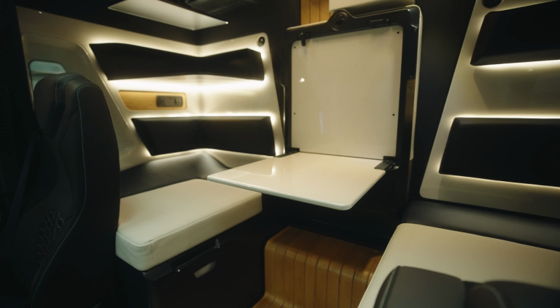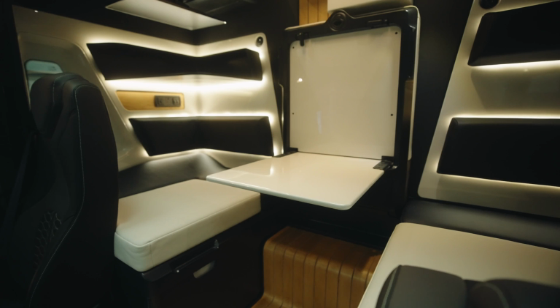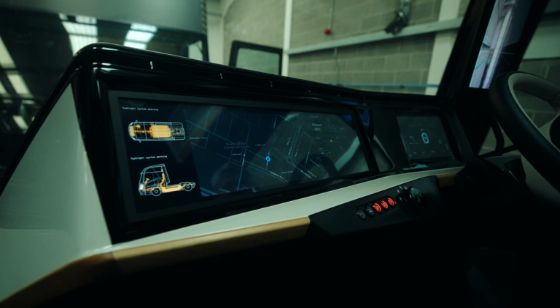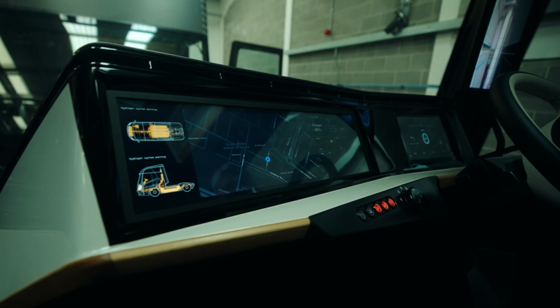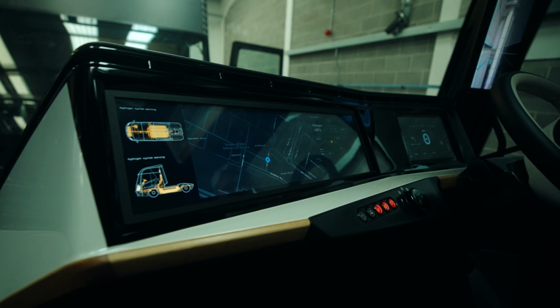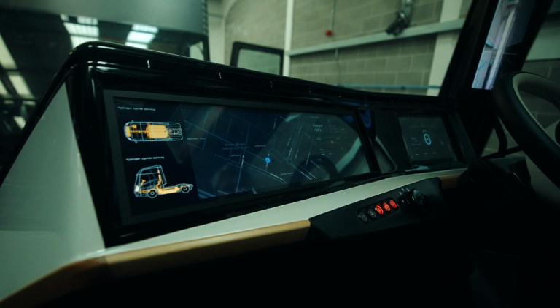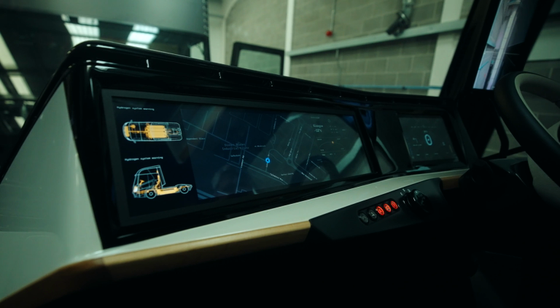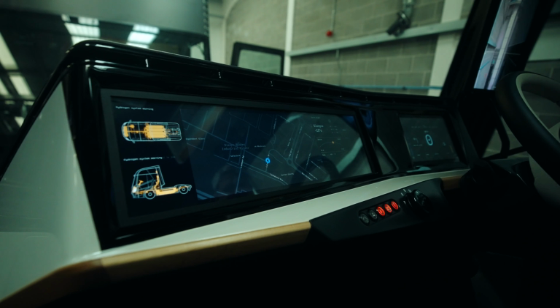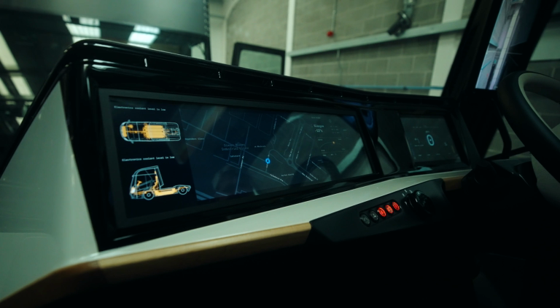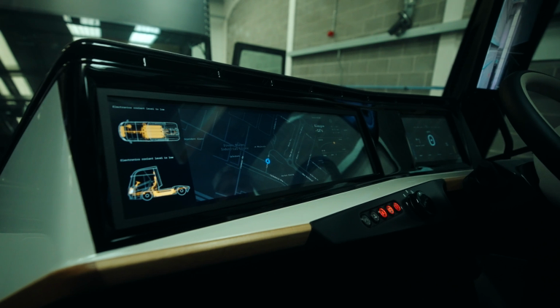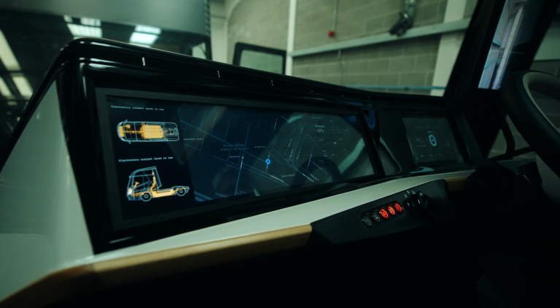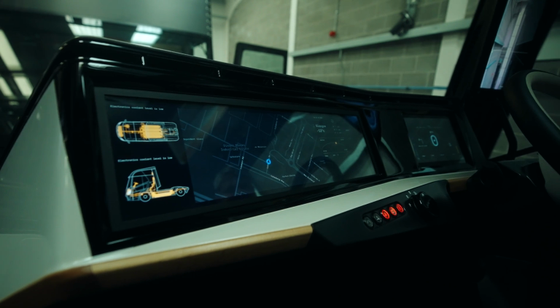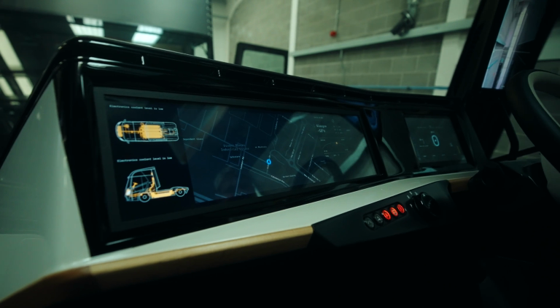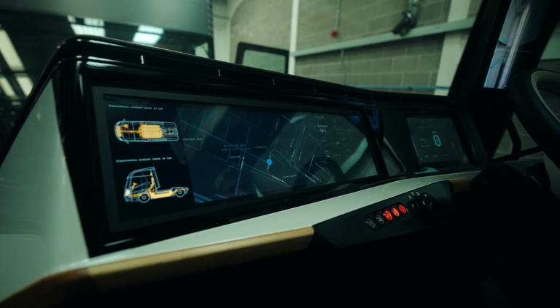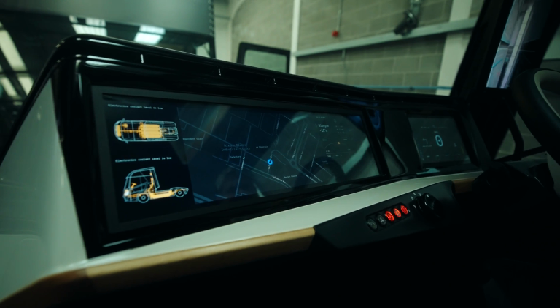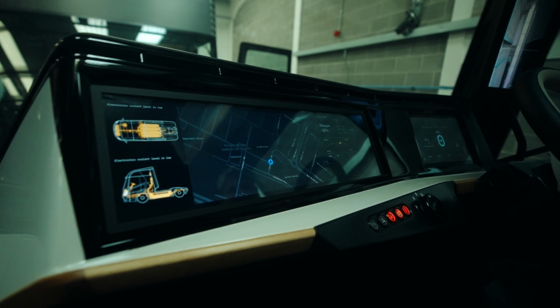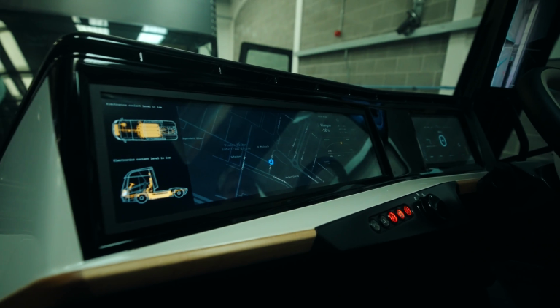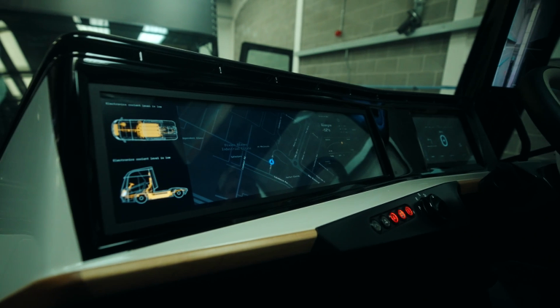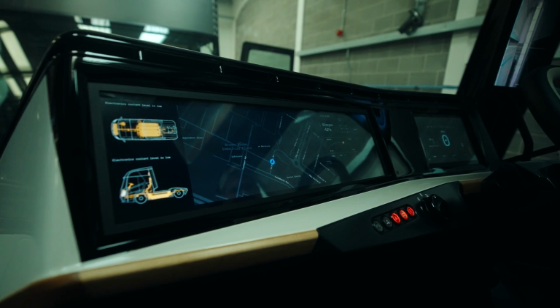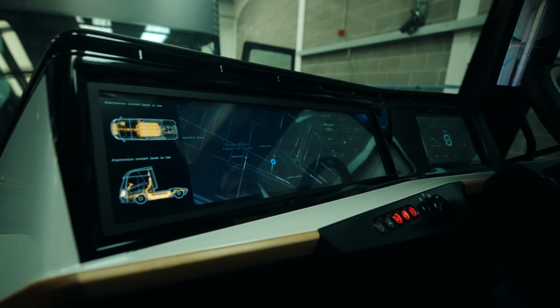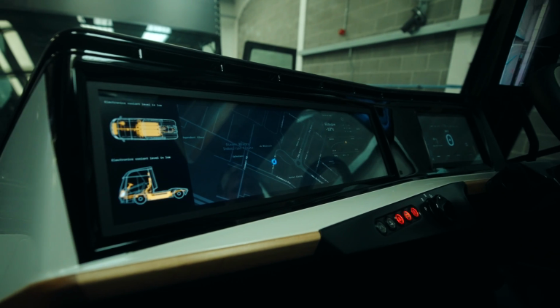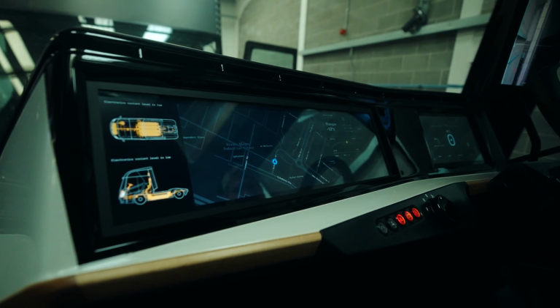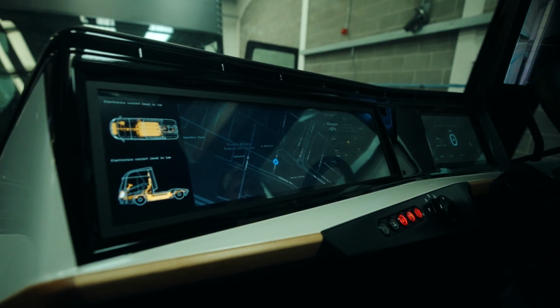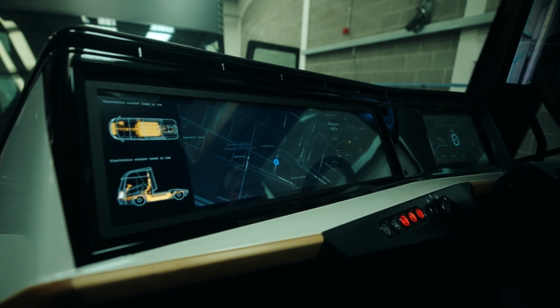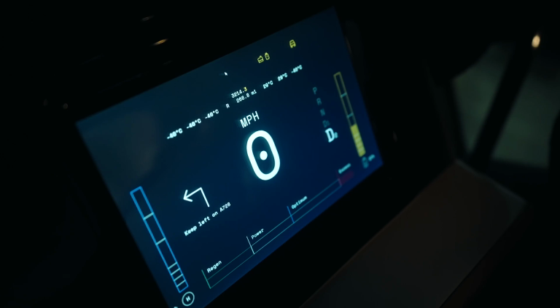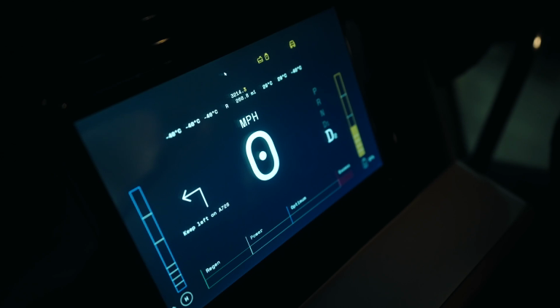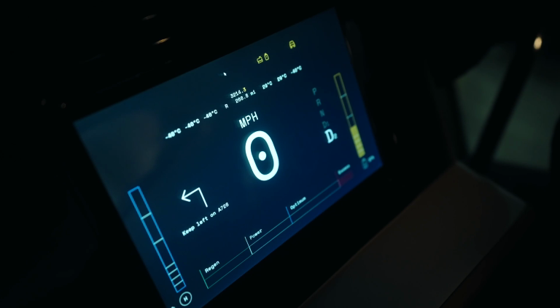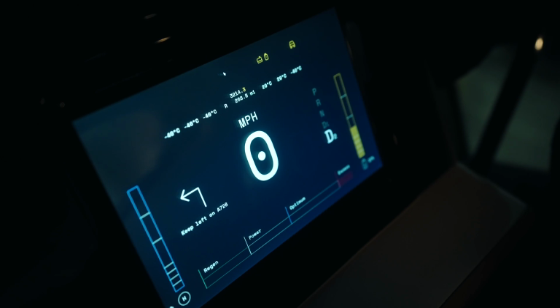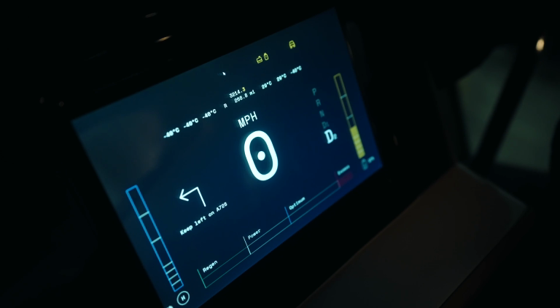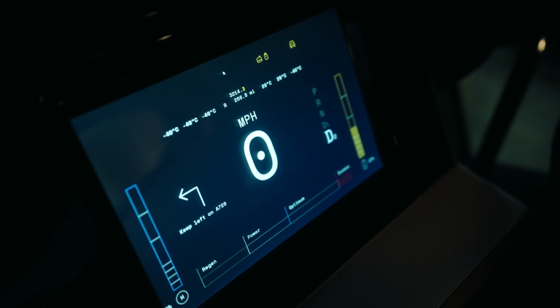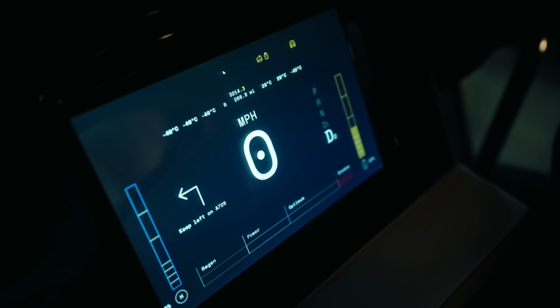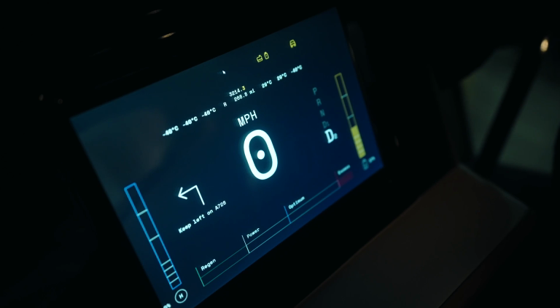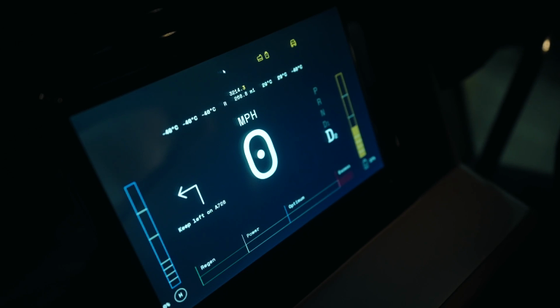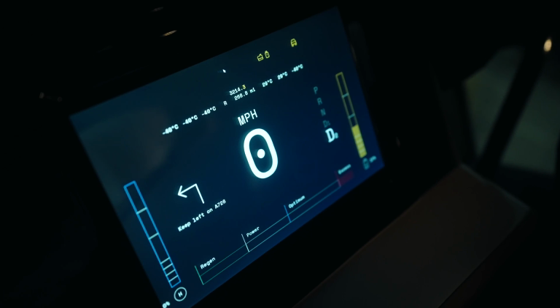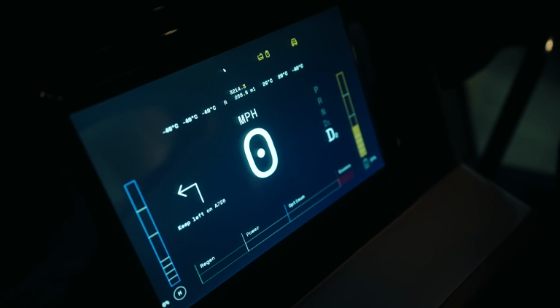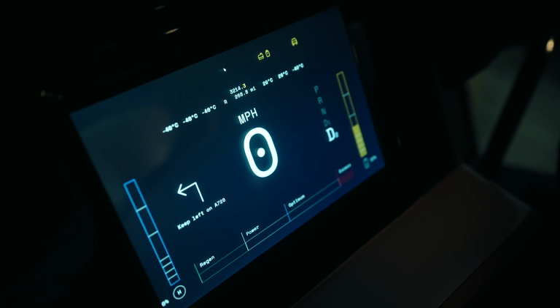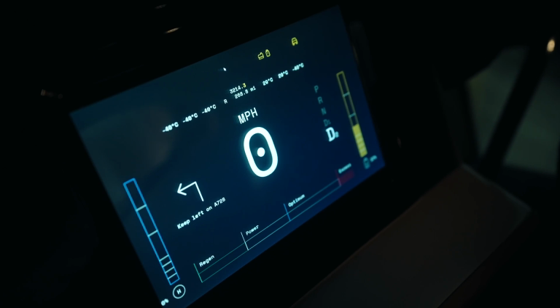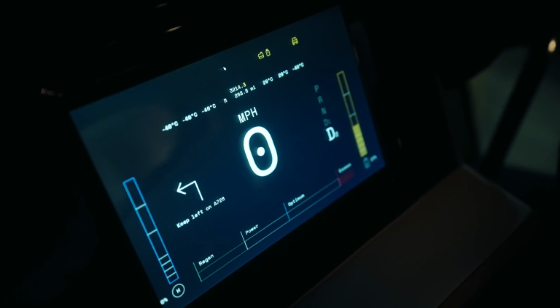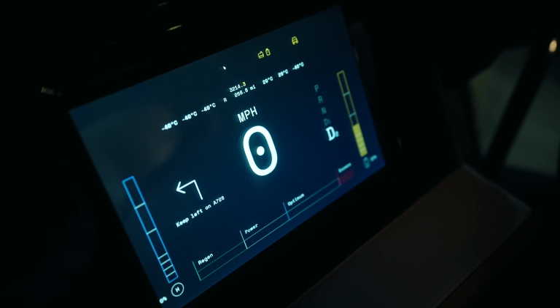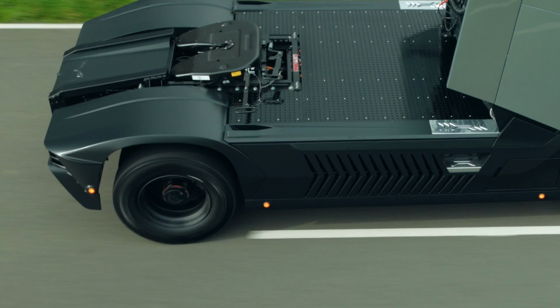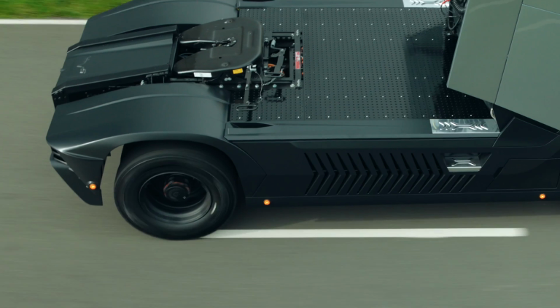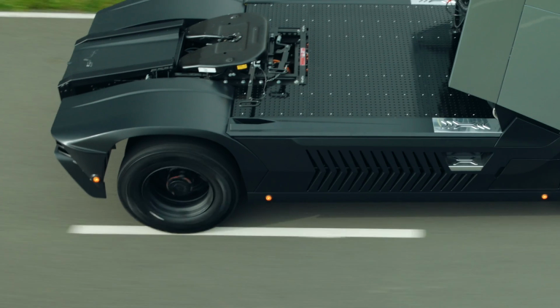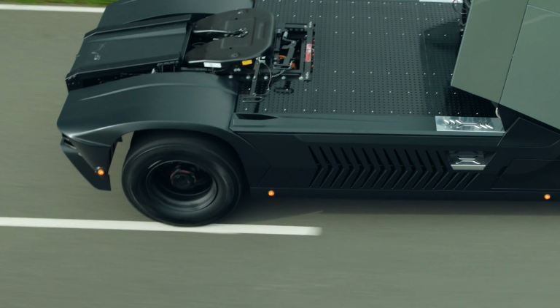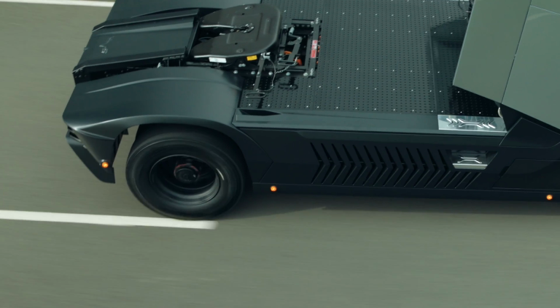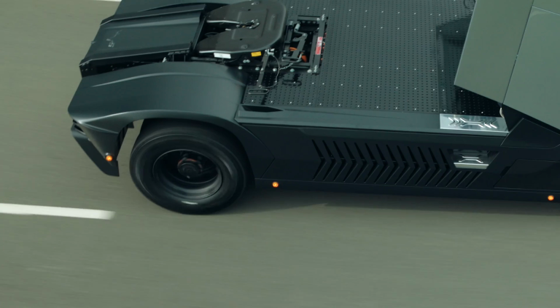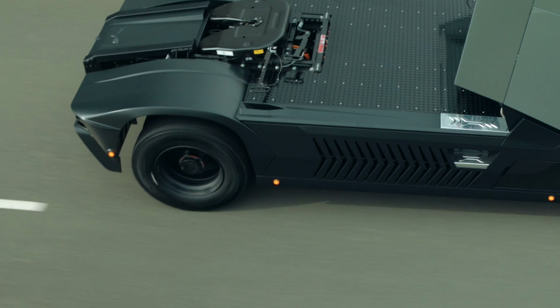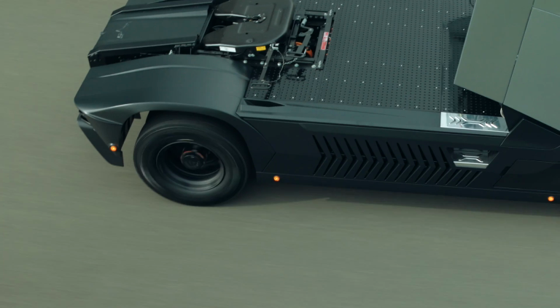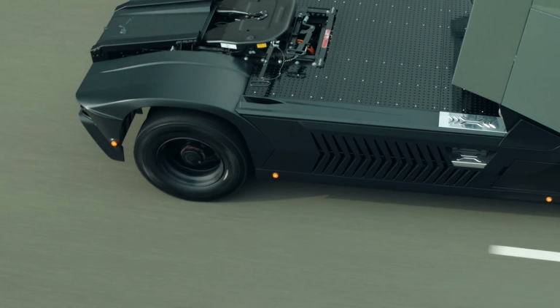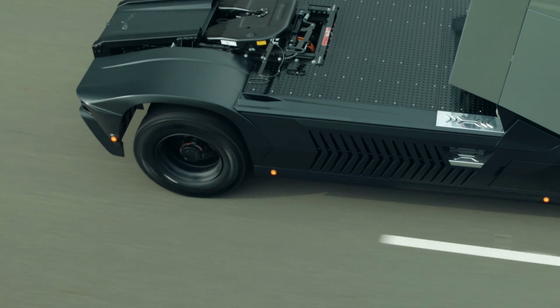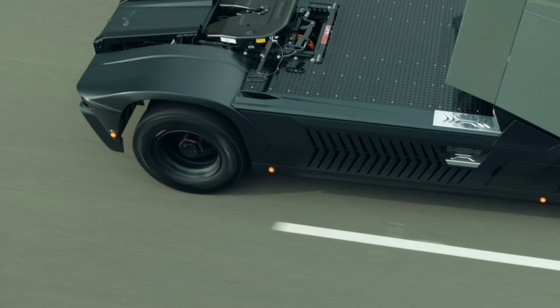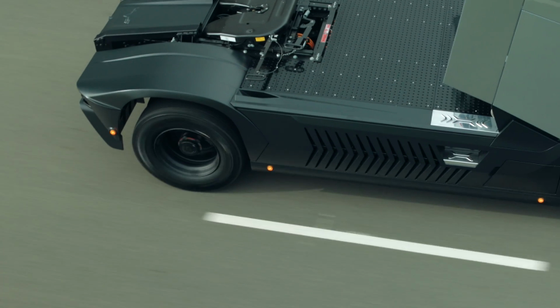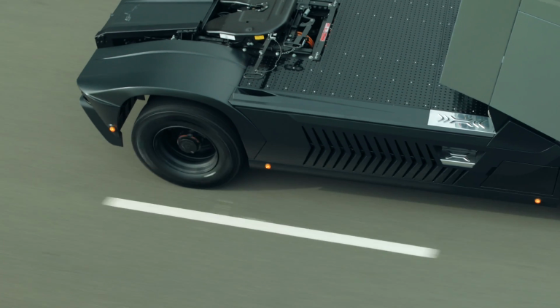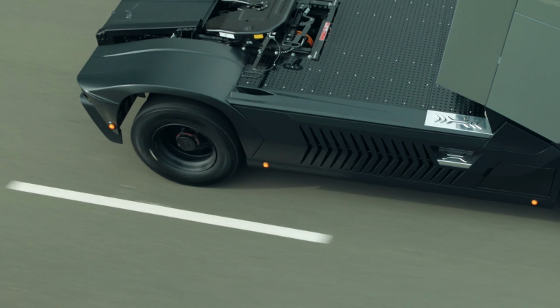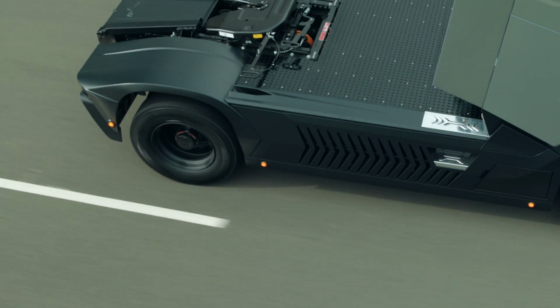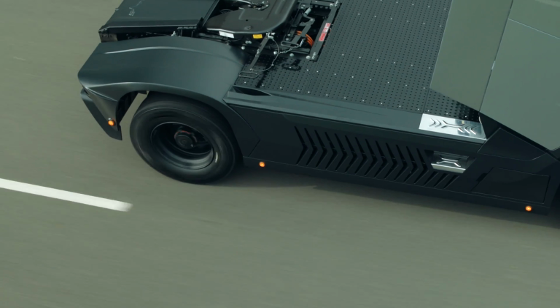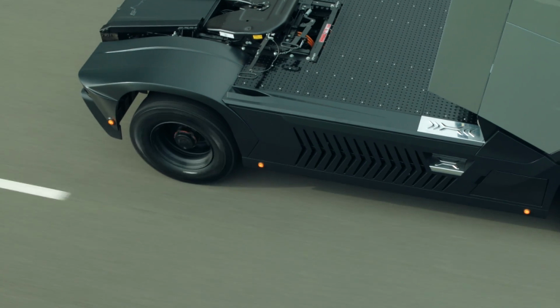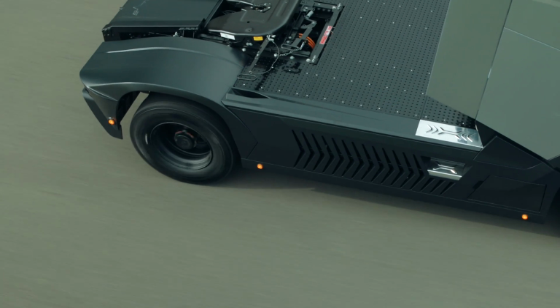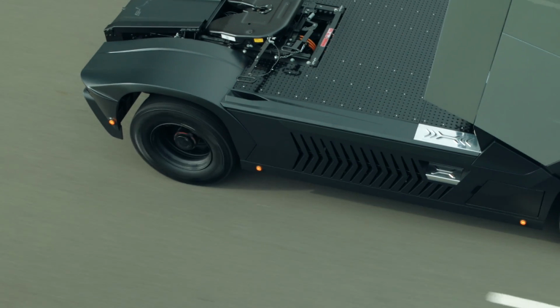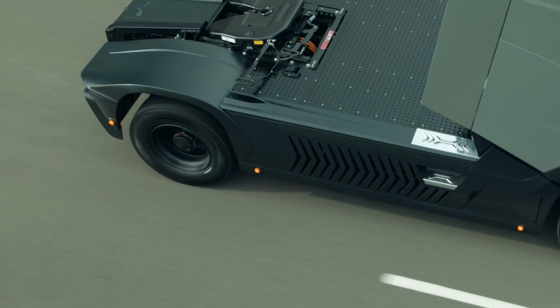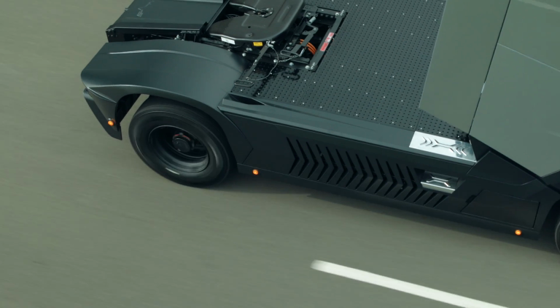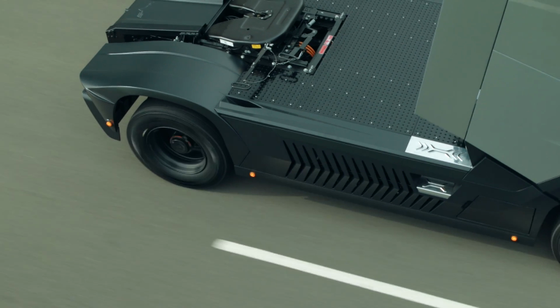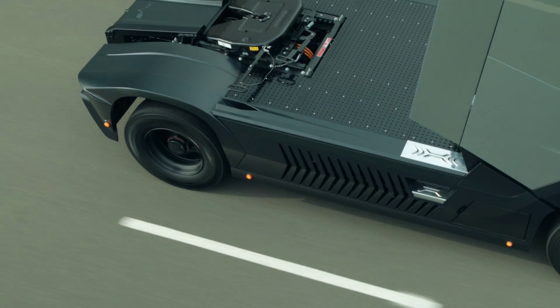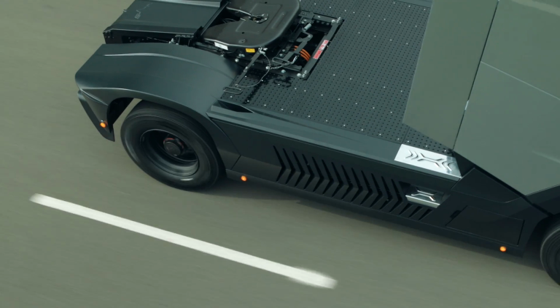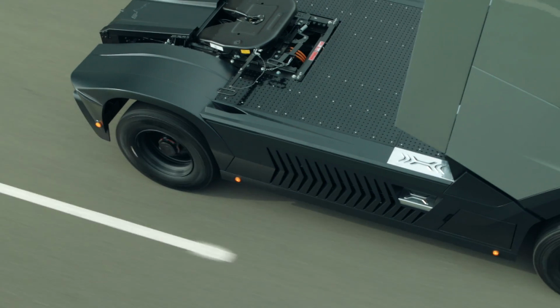Our proprietary AI-driven CMA system maximises fuel efficiency, ensuring the best drive every time.